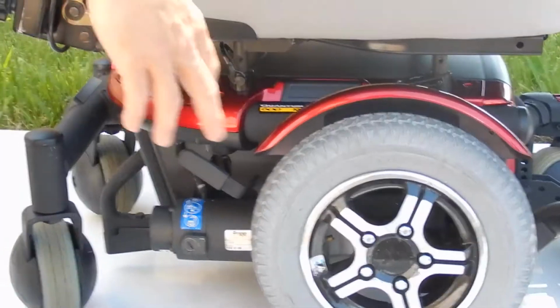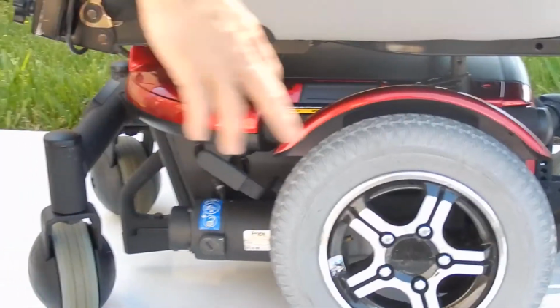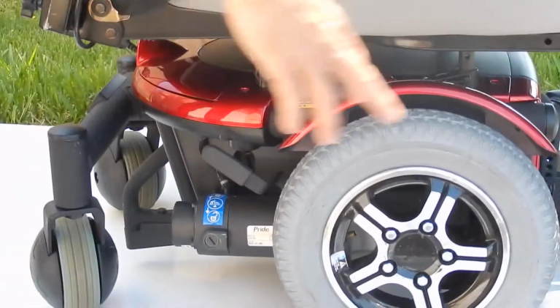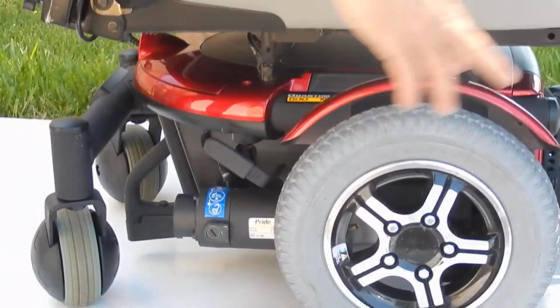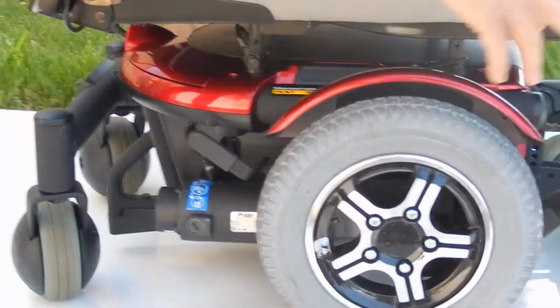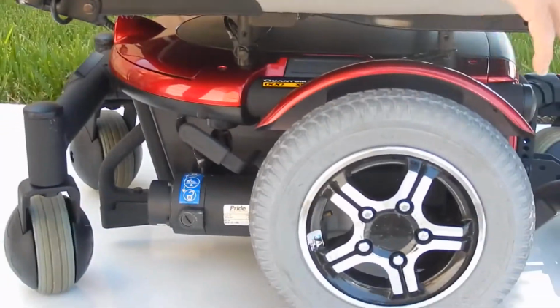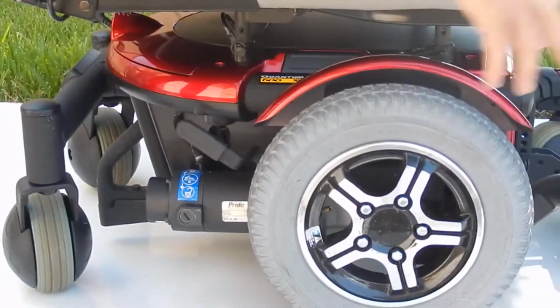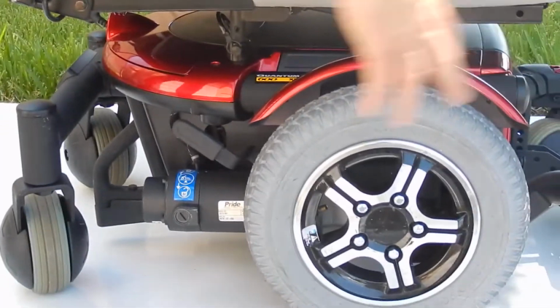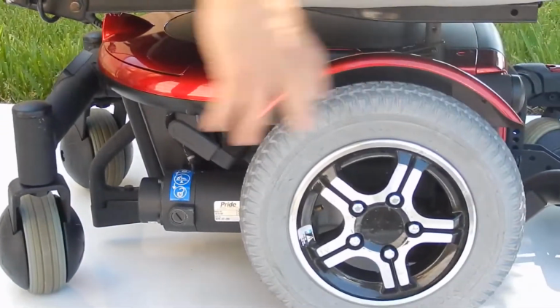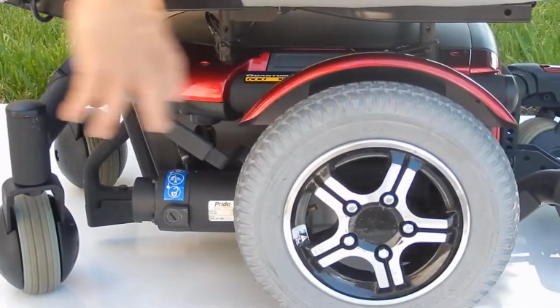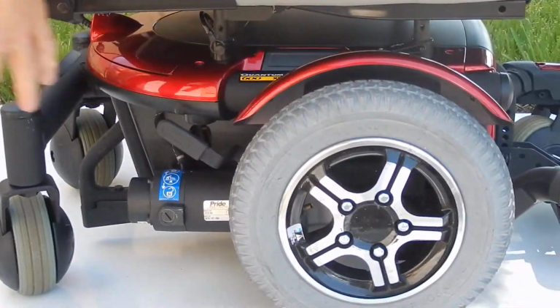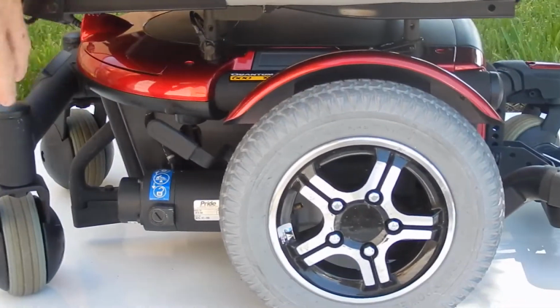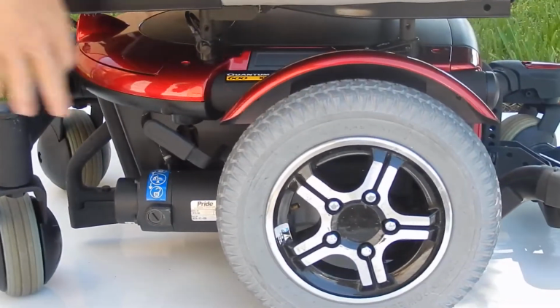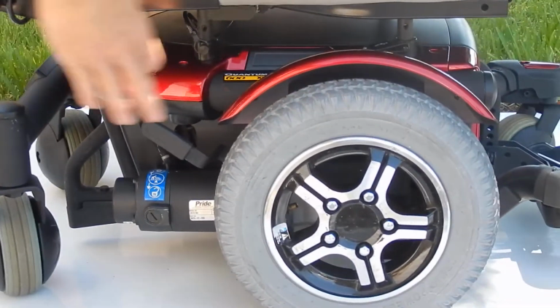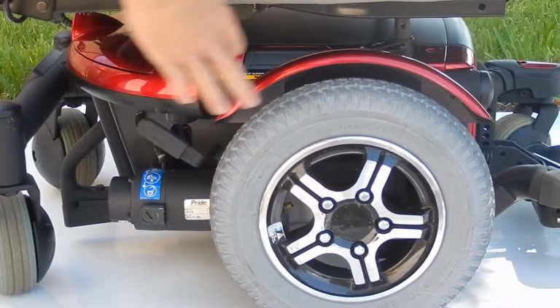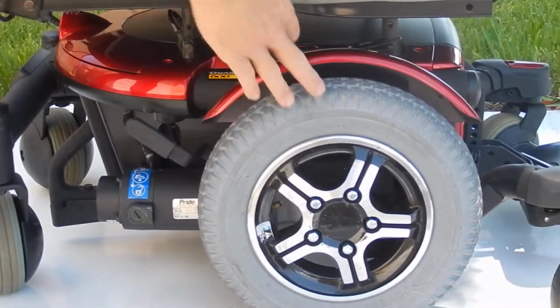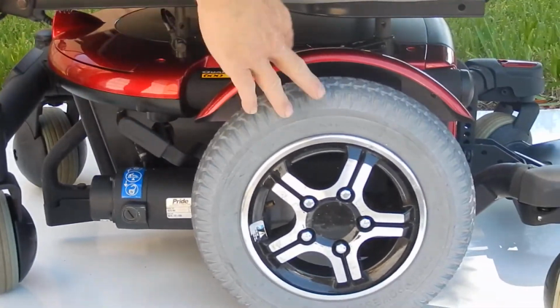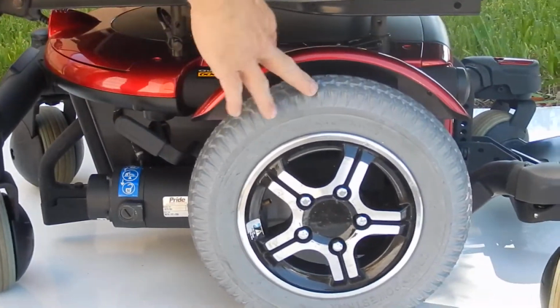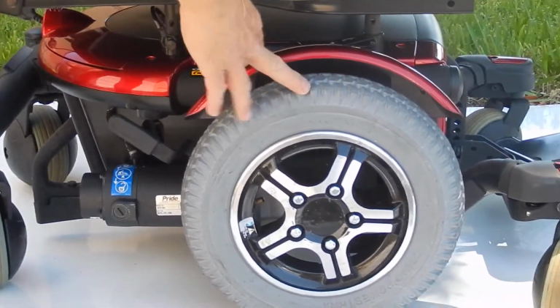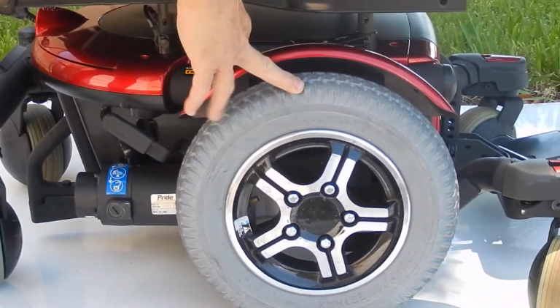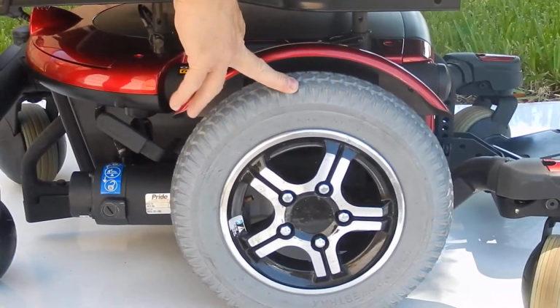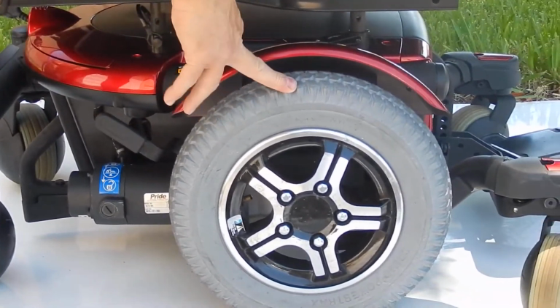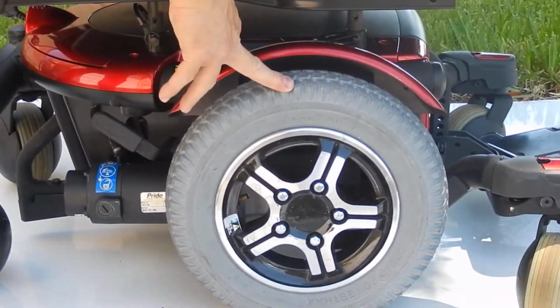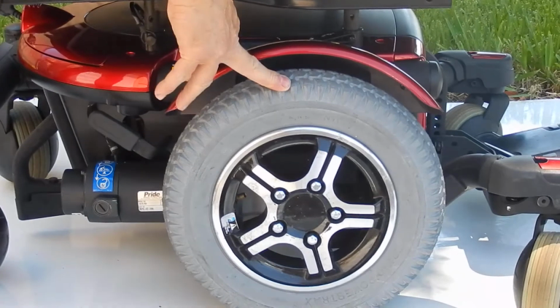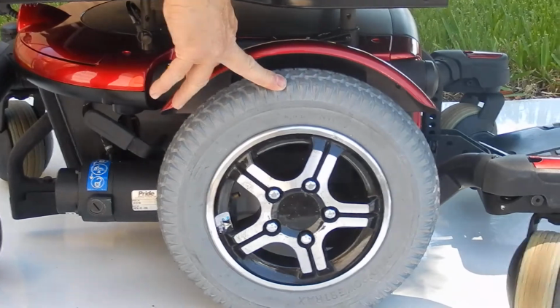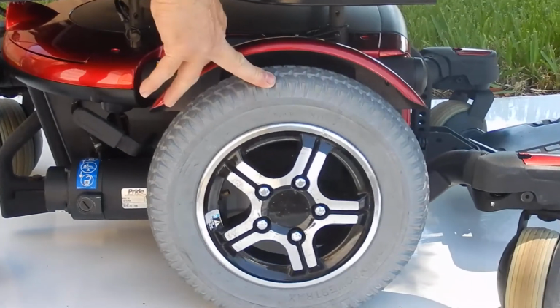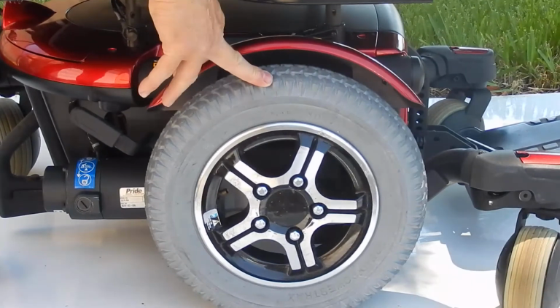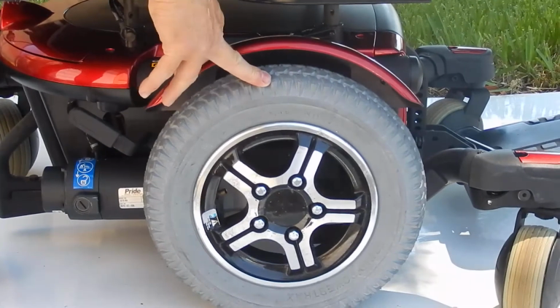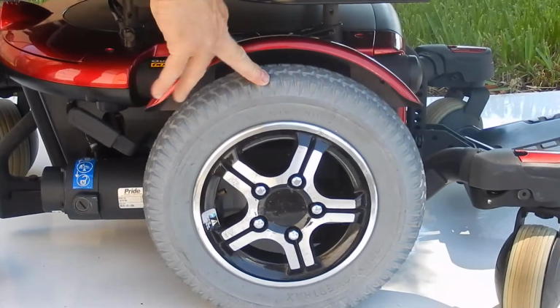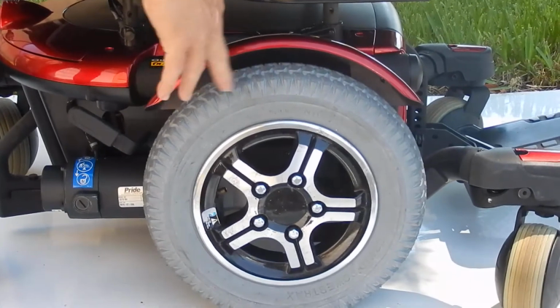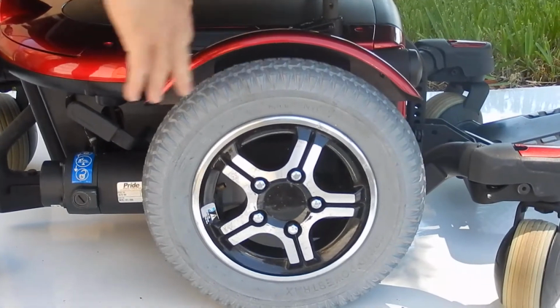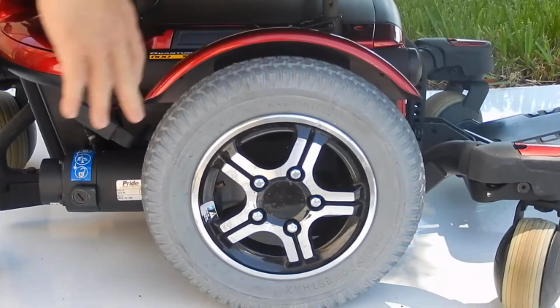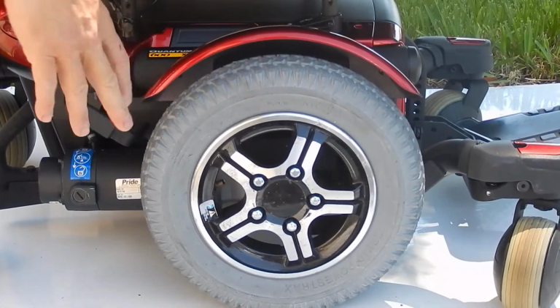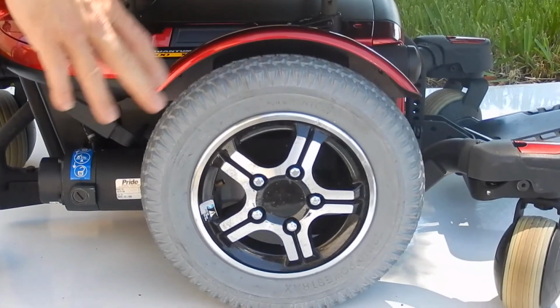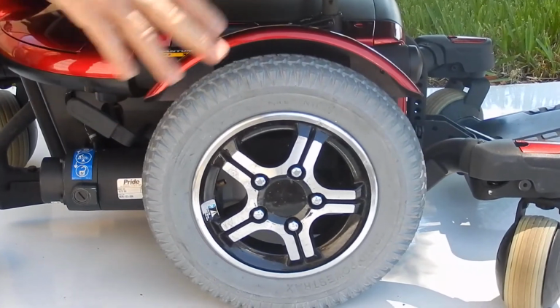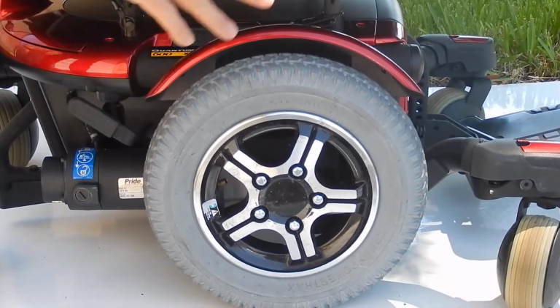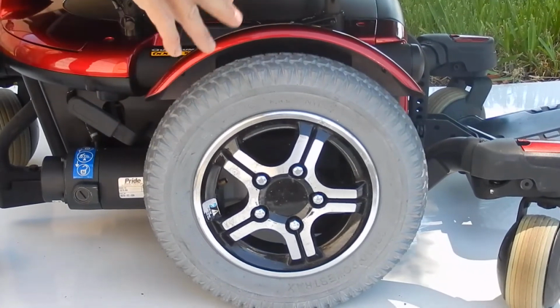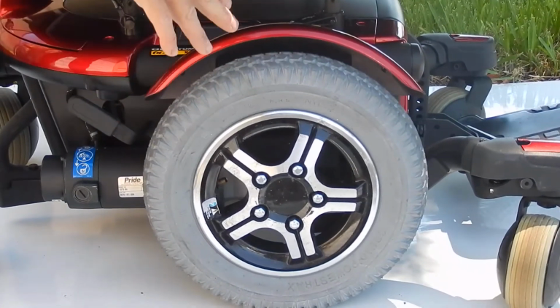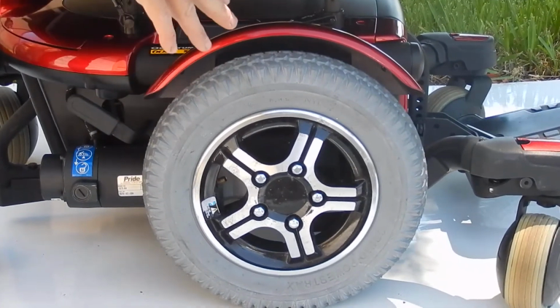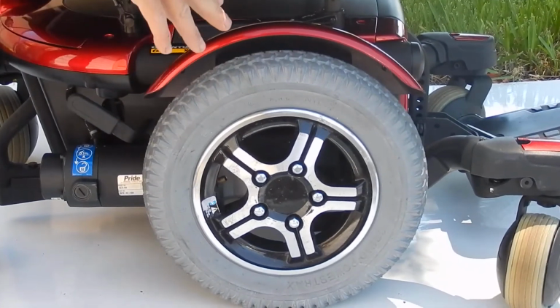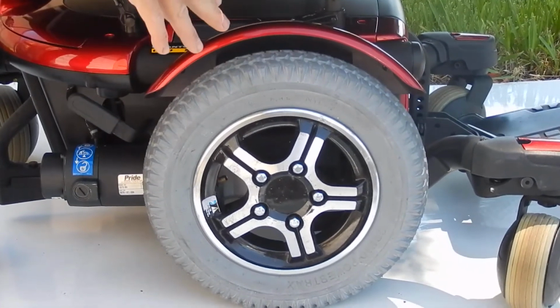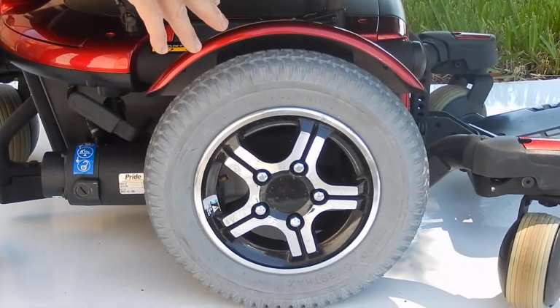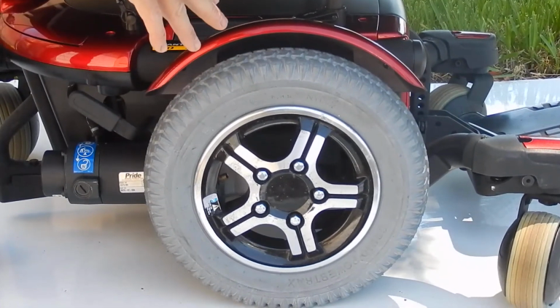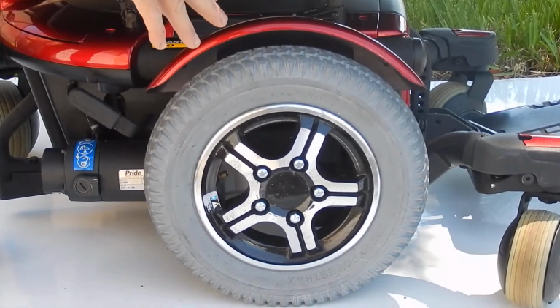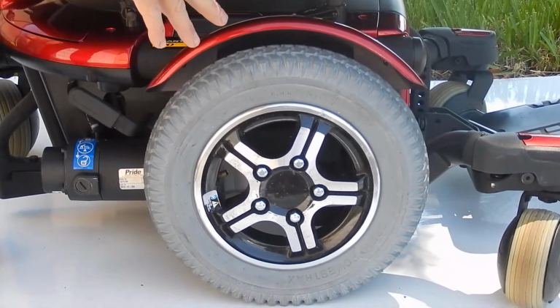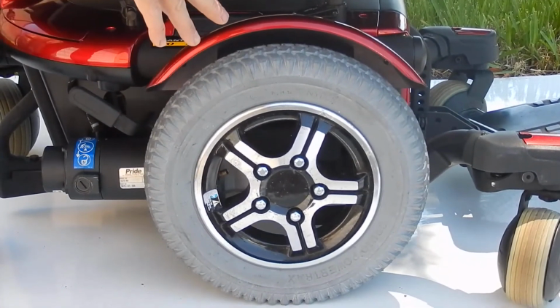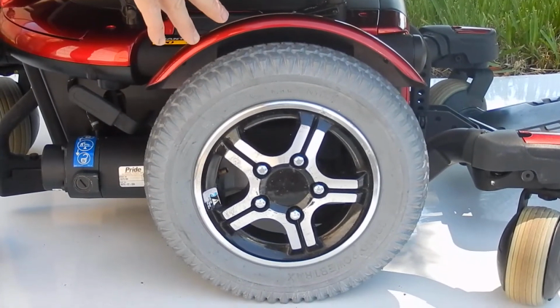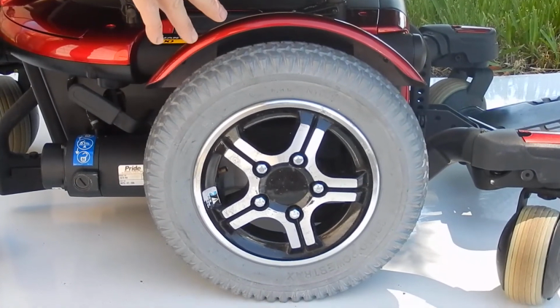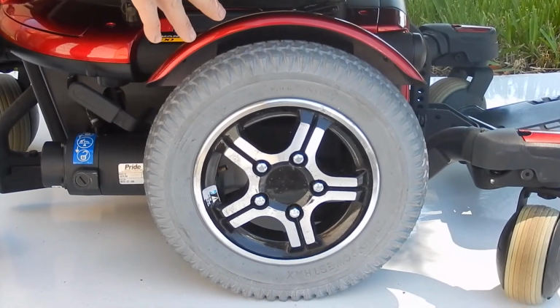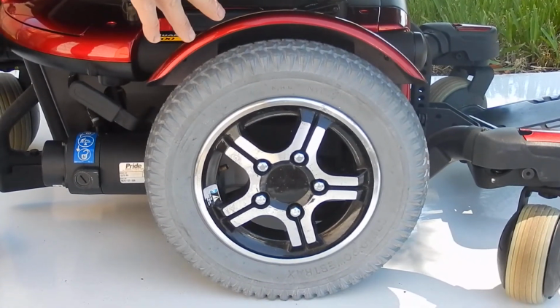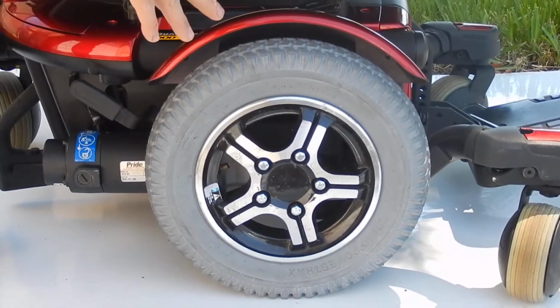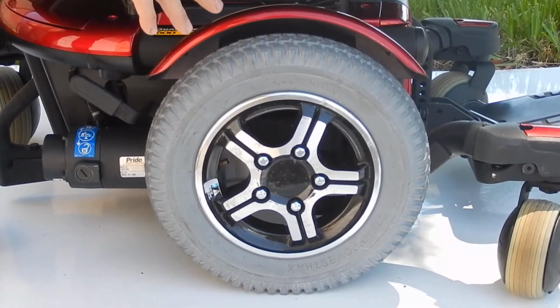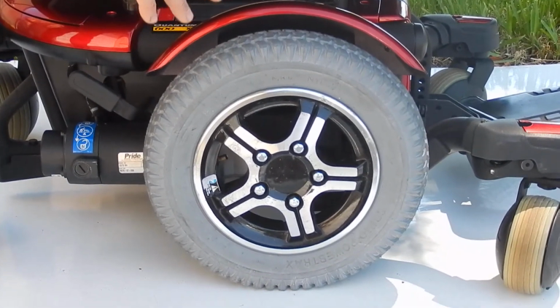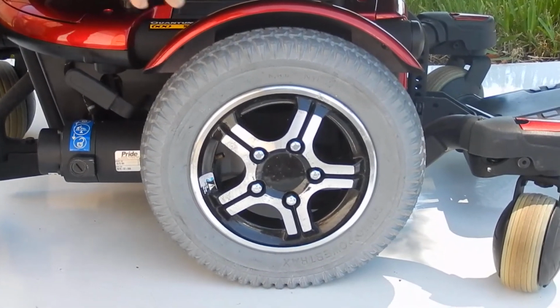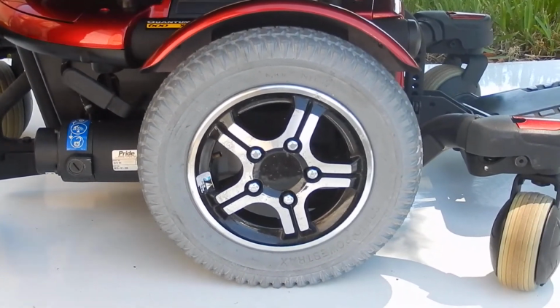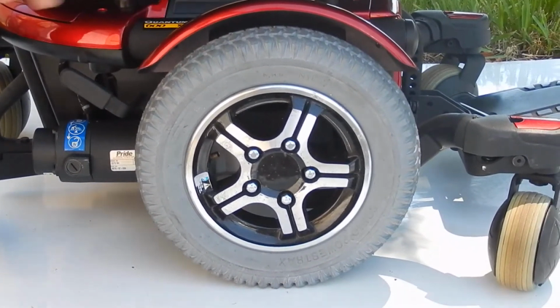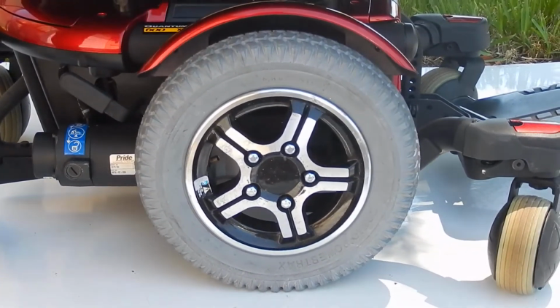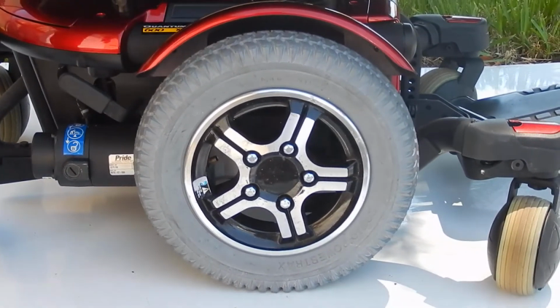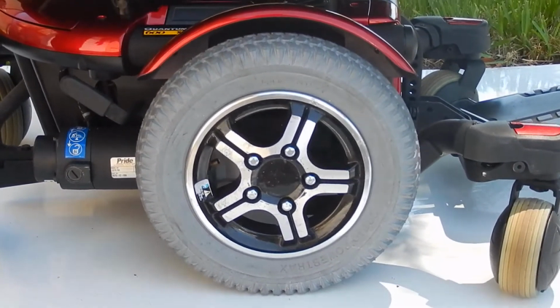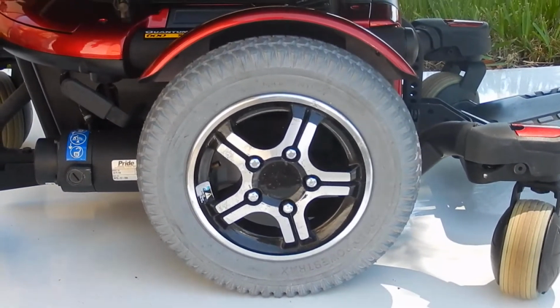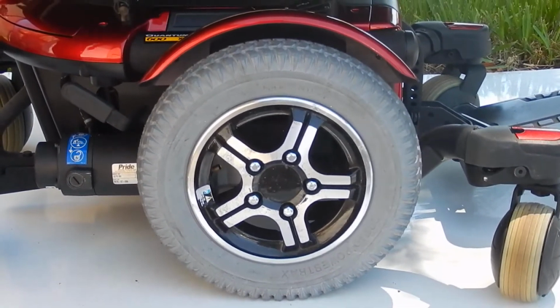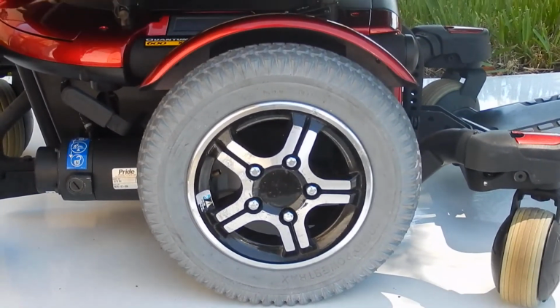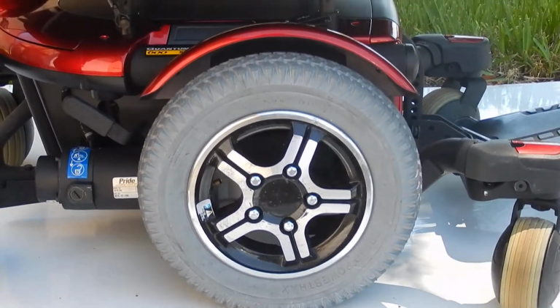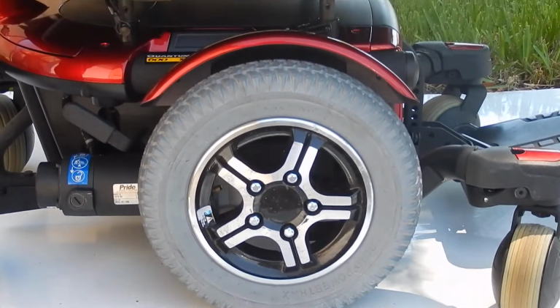This chair has solid wheels in the front. It has air tires in the middle. We can put solid tires all the way around if needed.